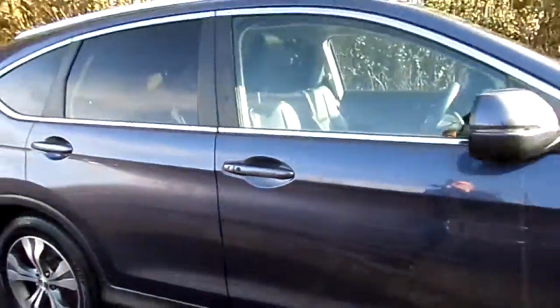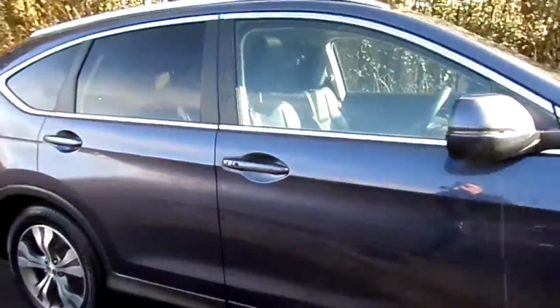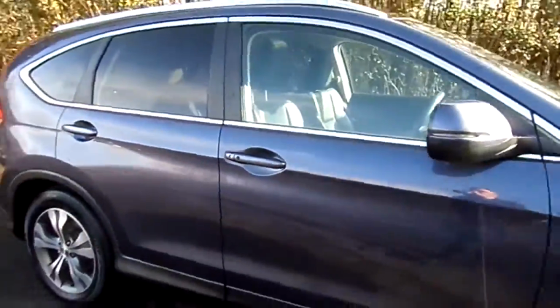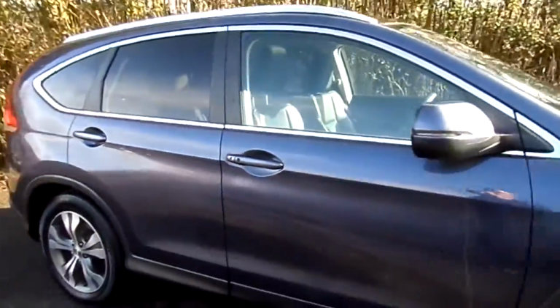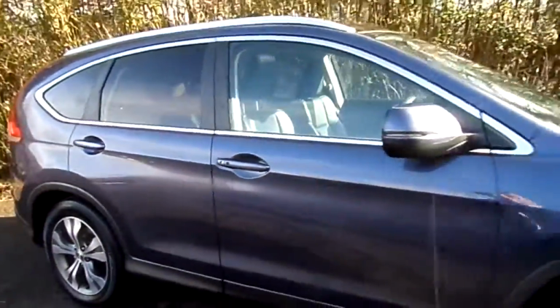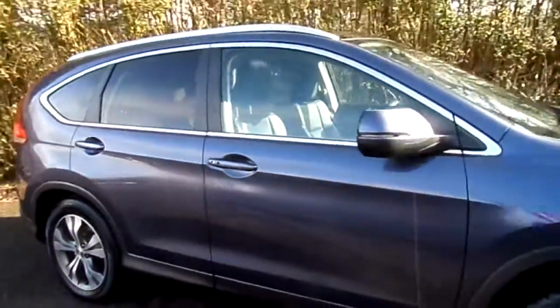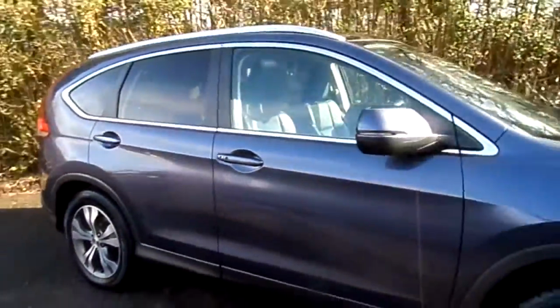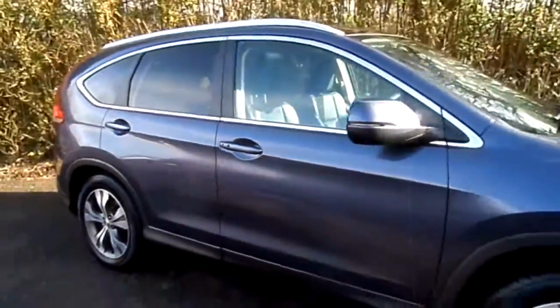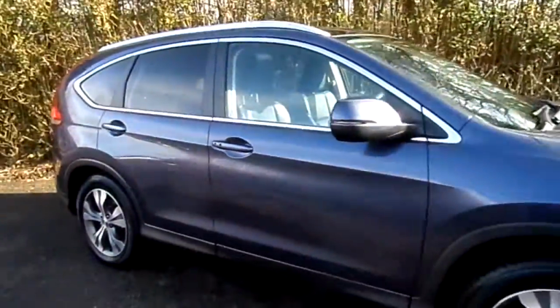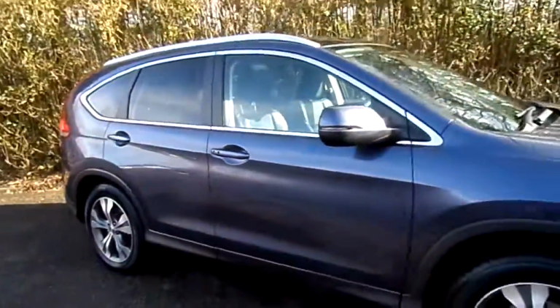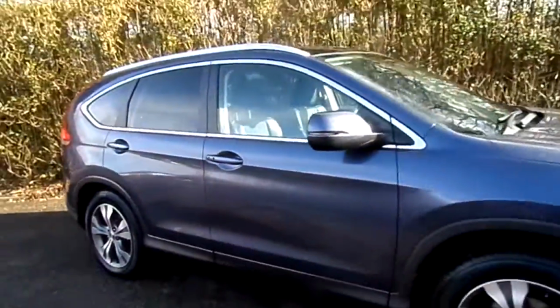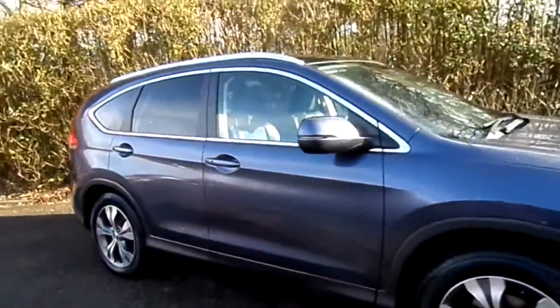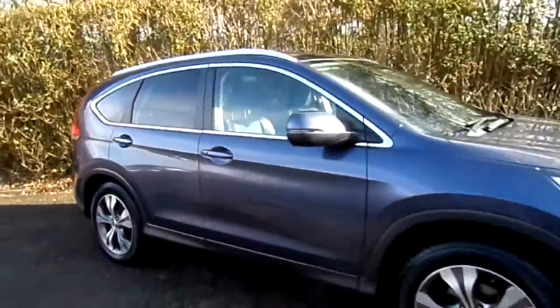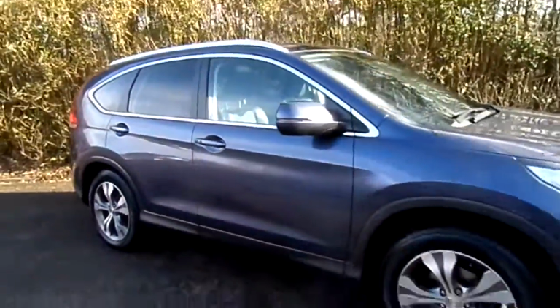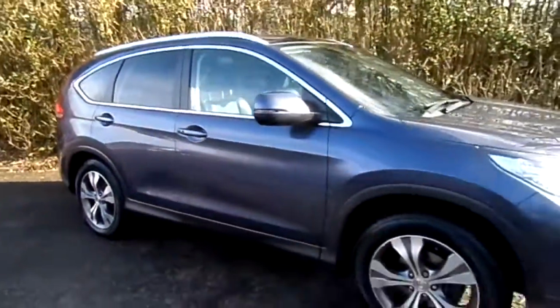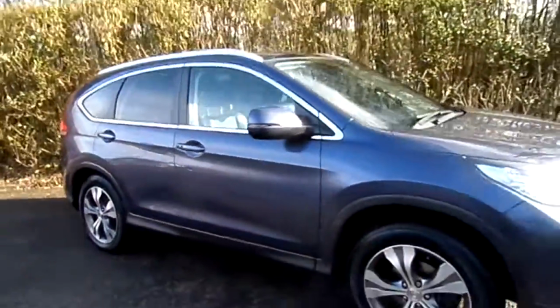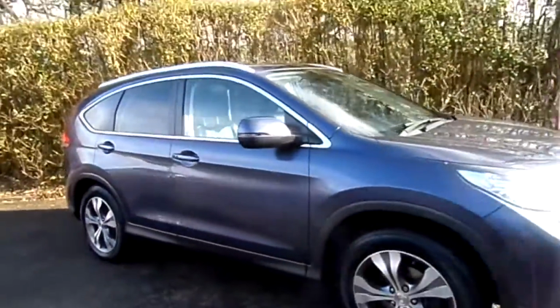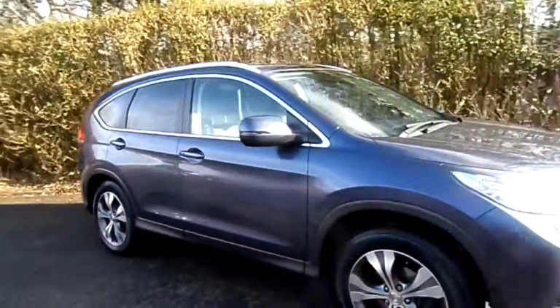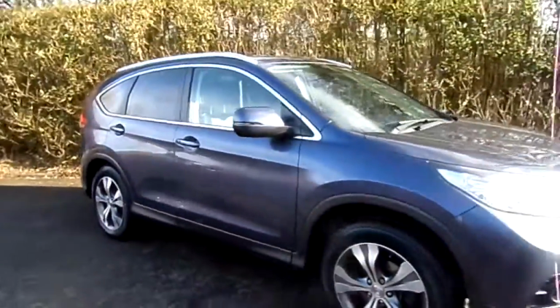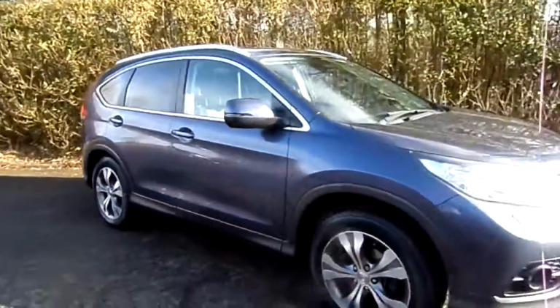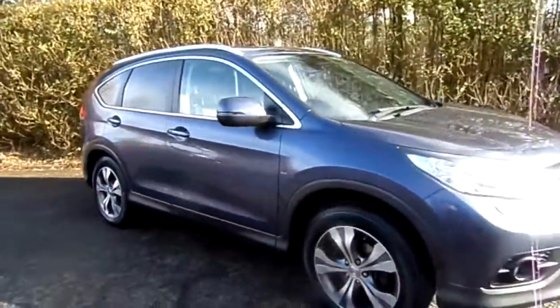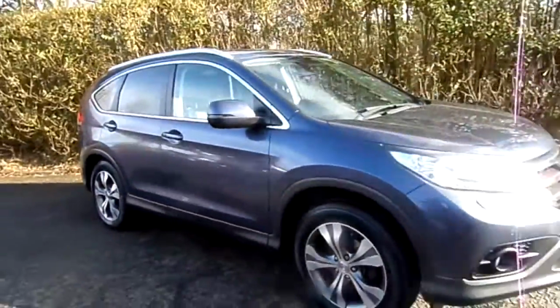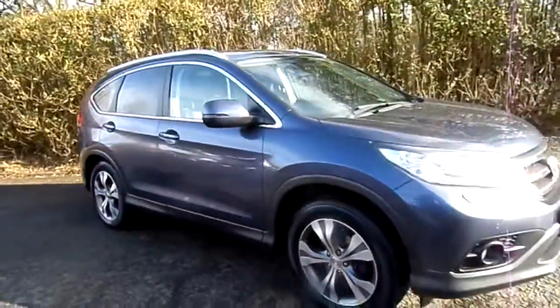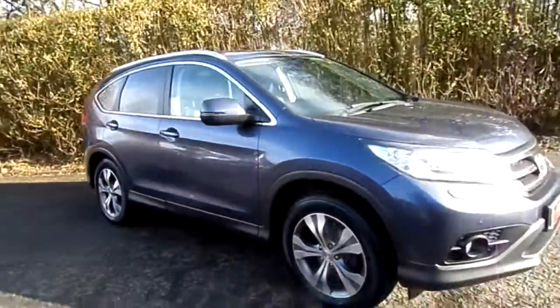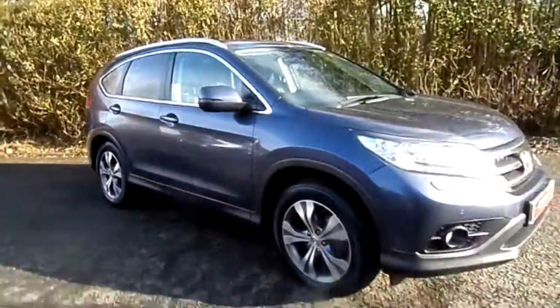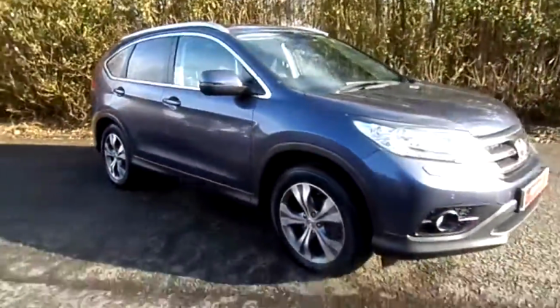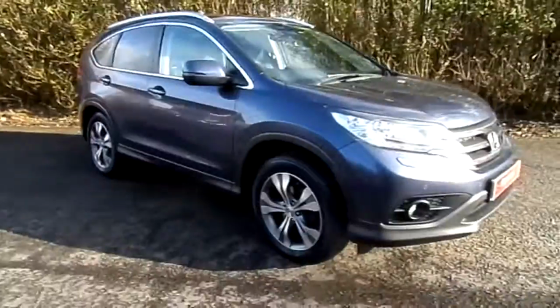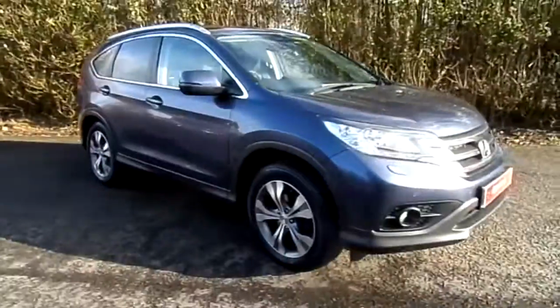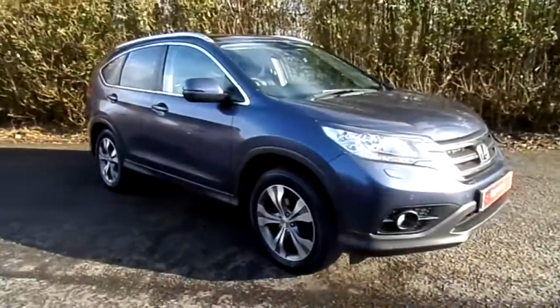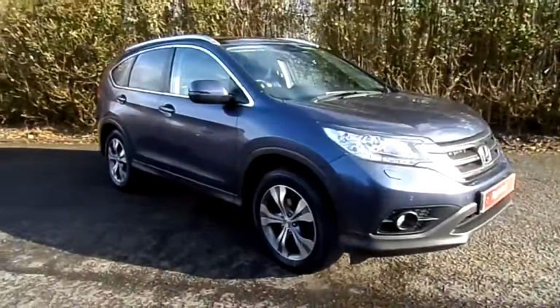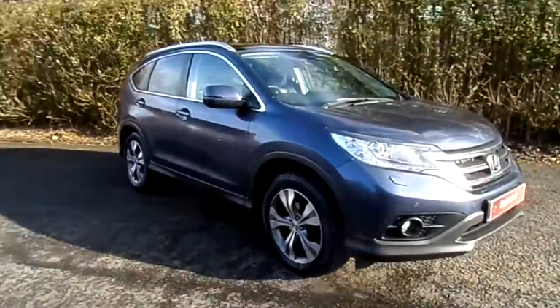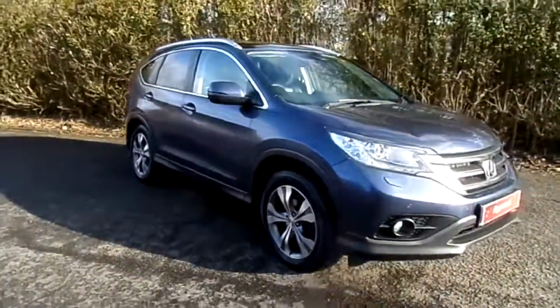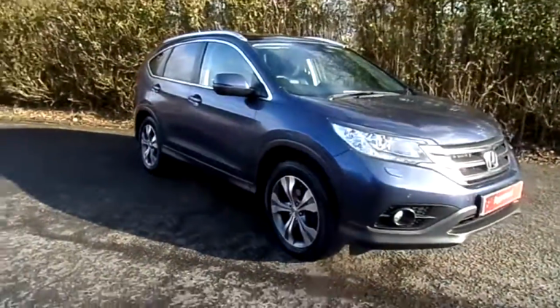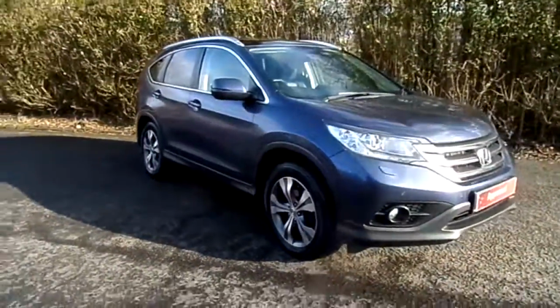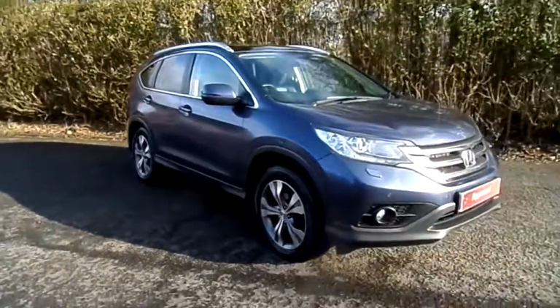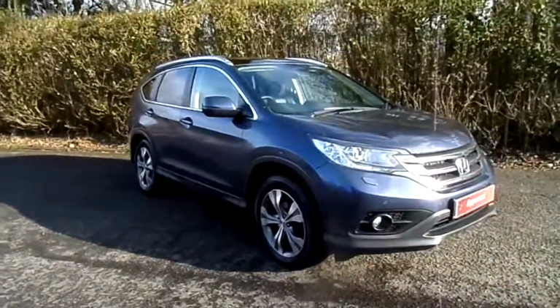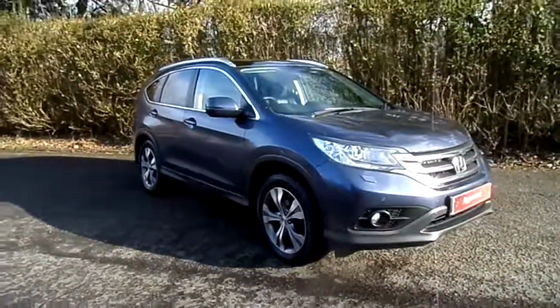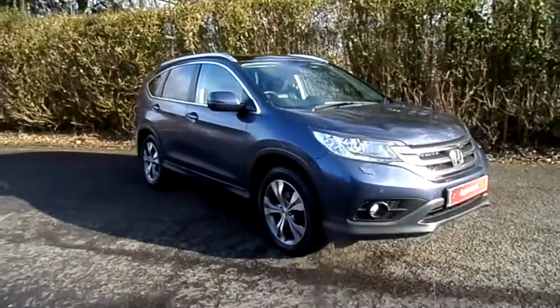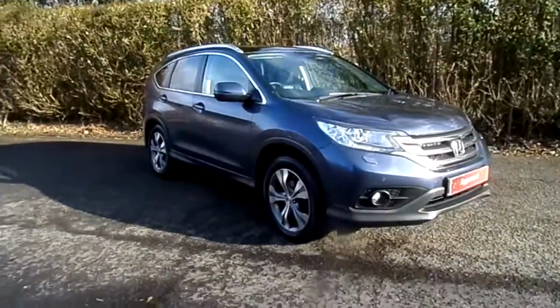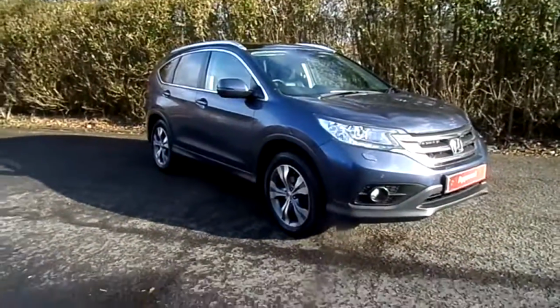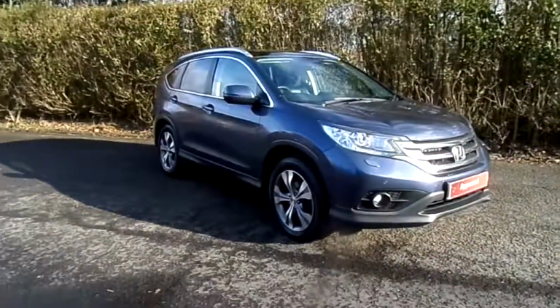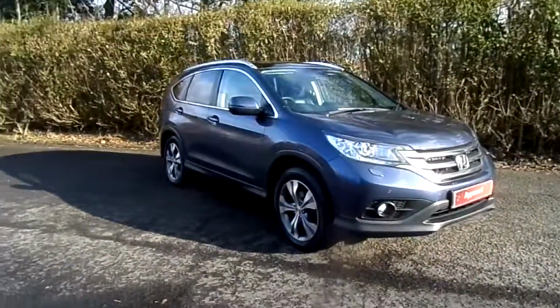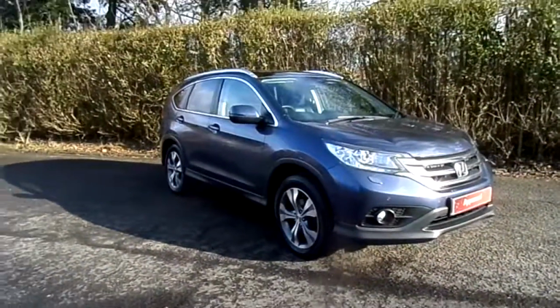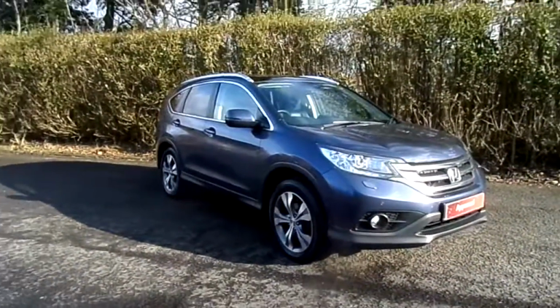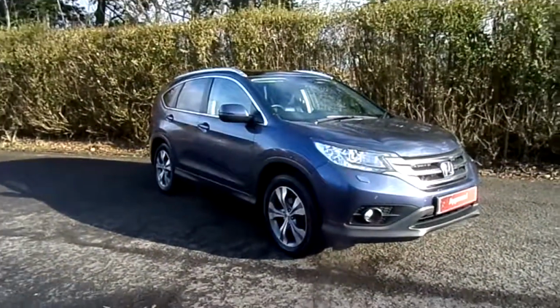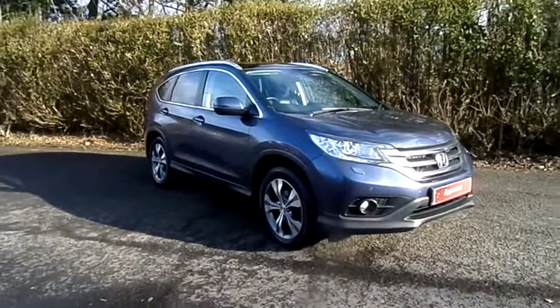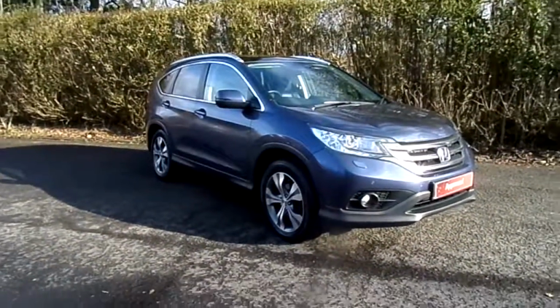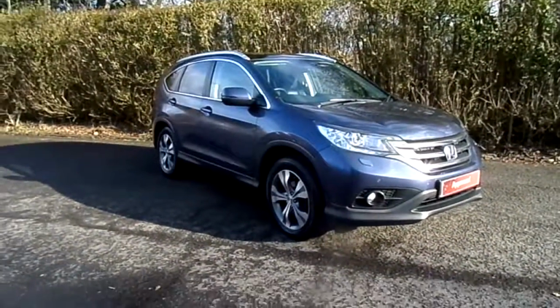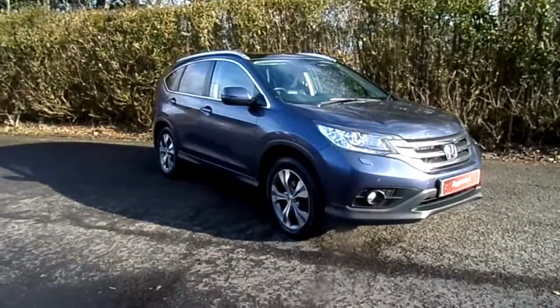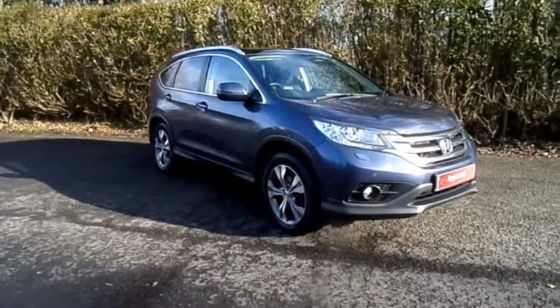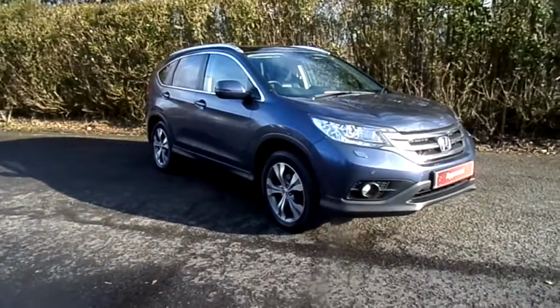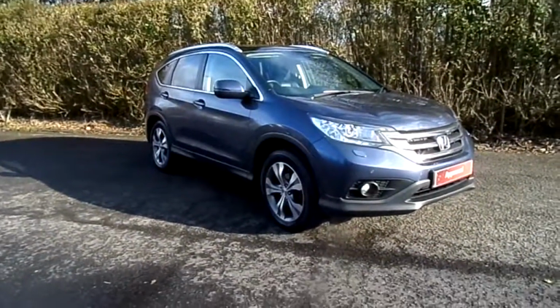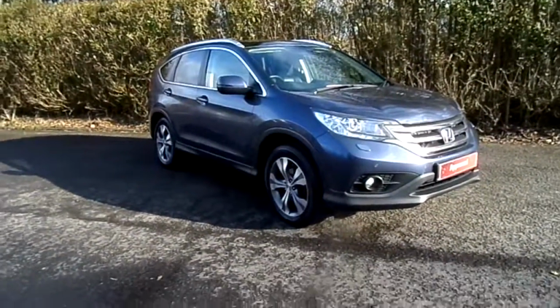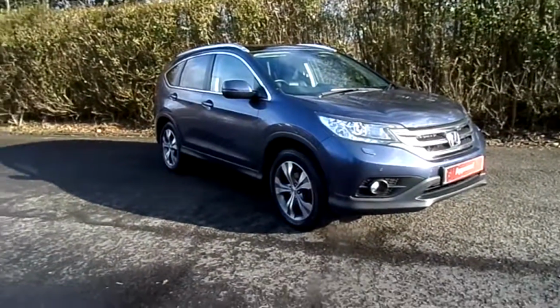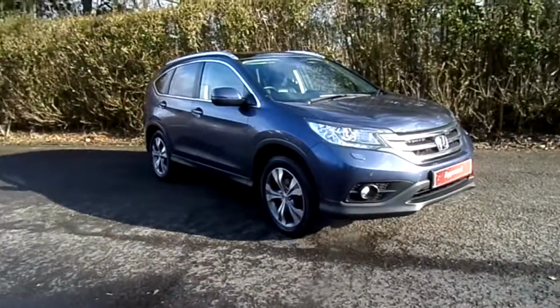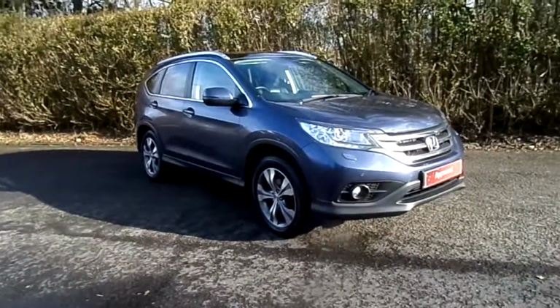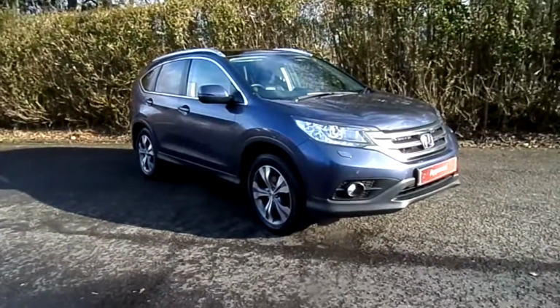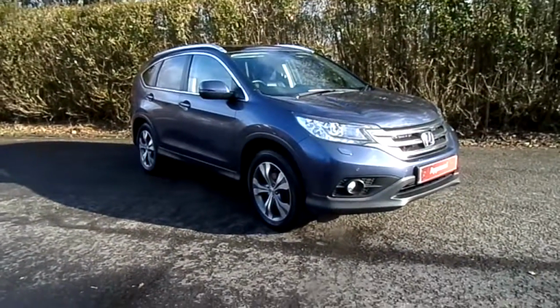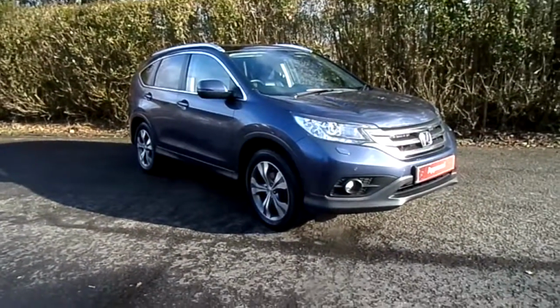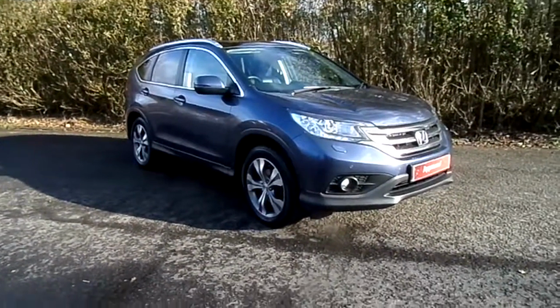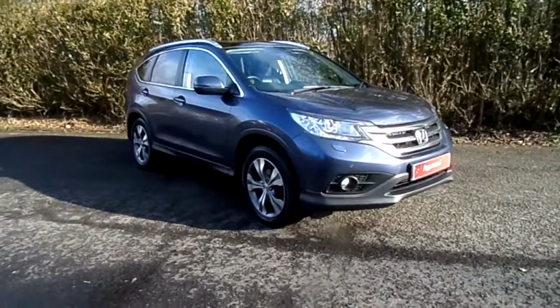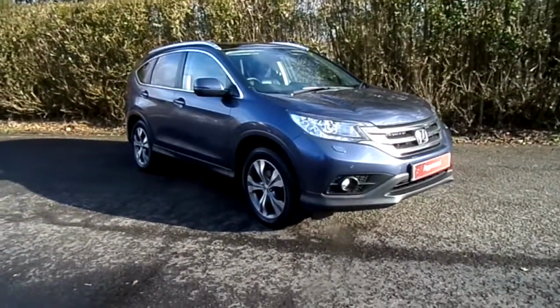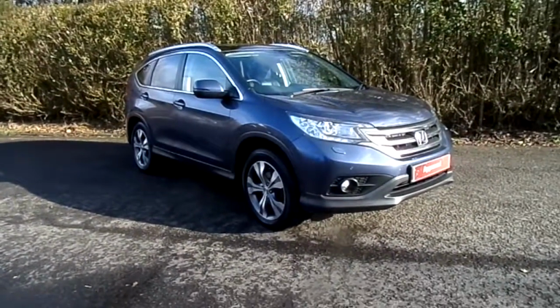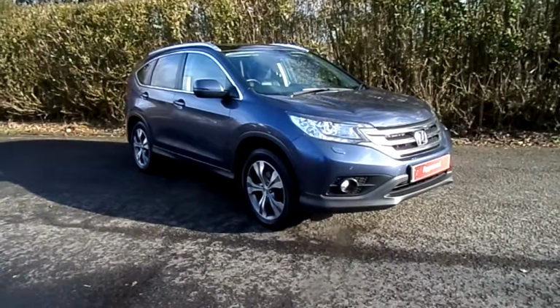The car has been well looked after as you can see. If you'd like to arrange a test drive or for any further details, please give us a call at Western Honda Stirling. Many thanks.